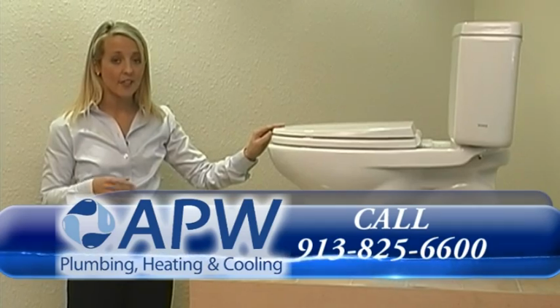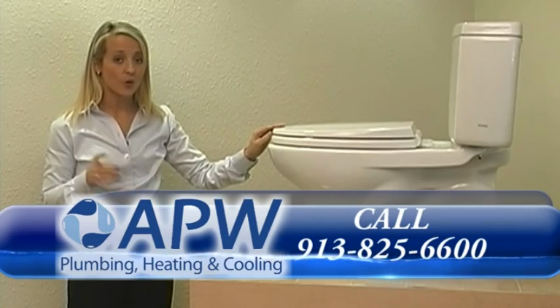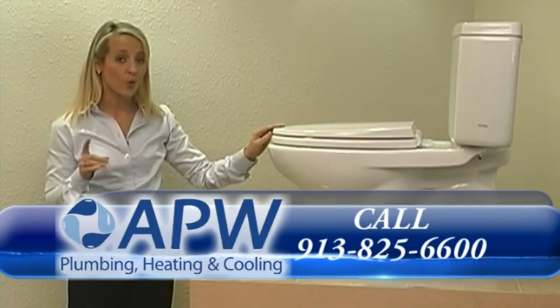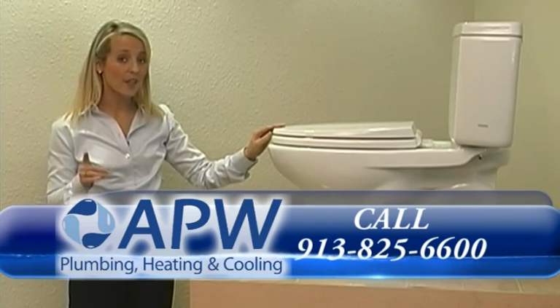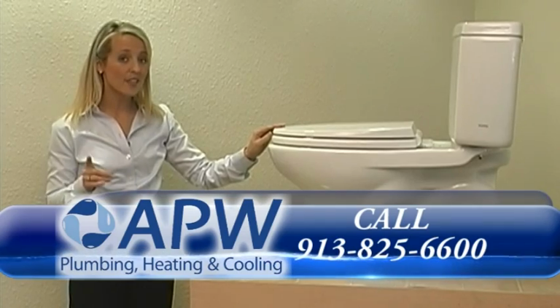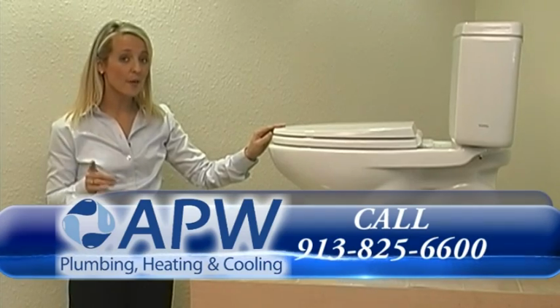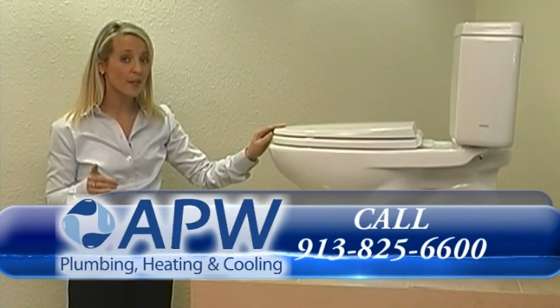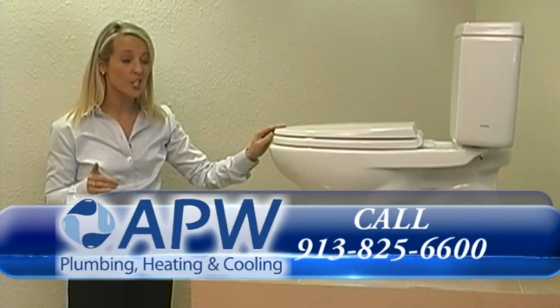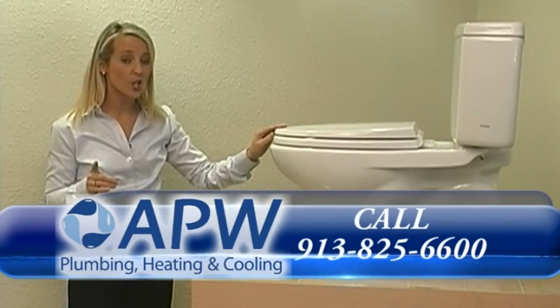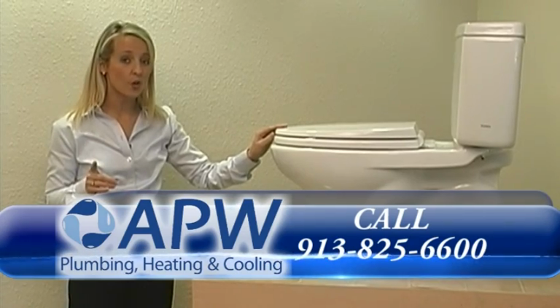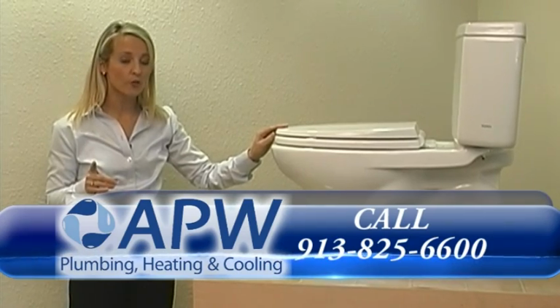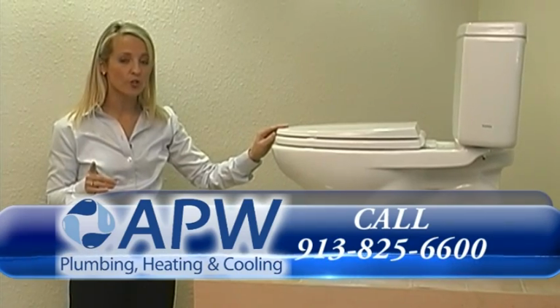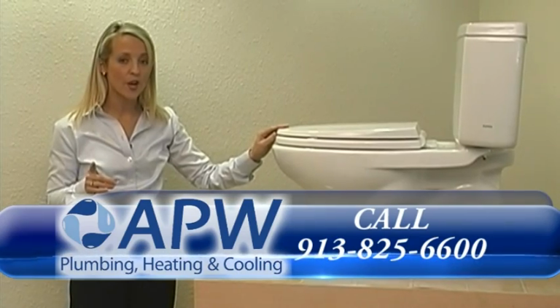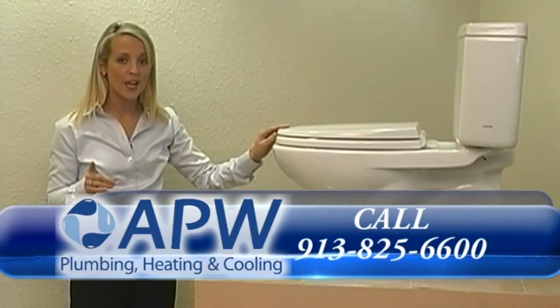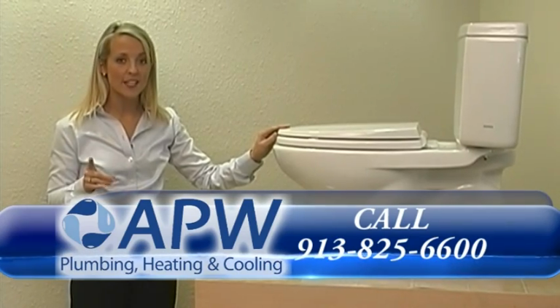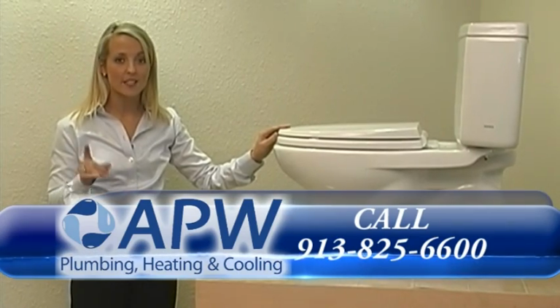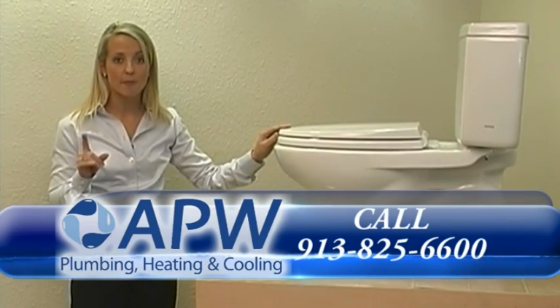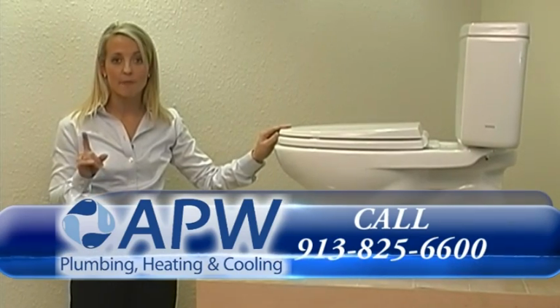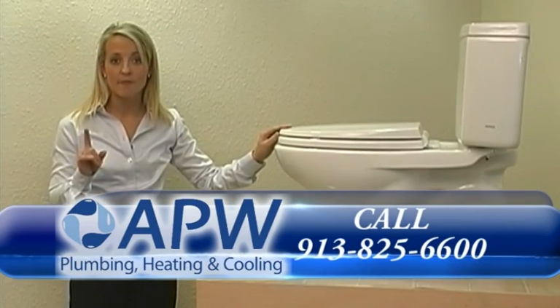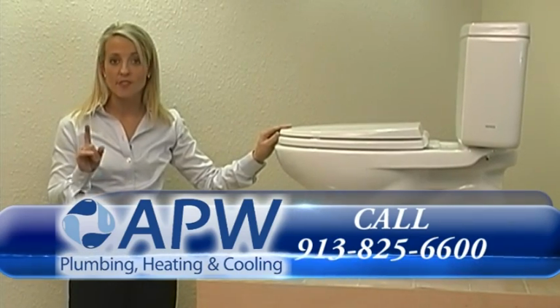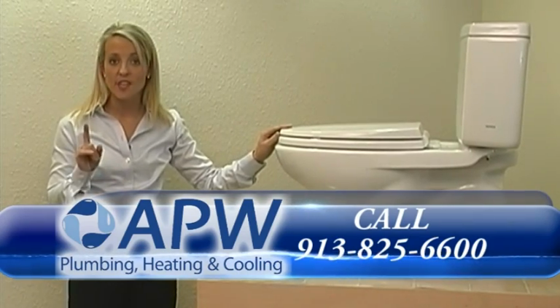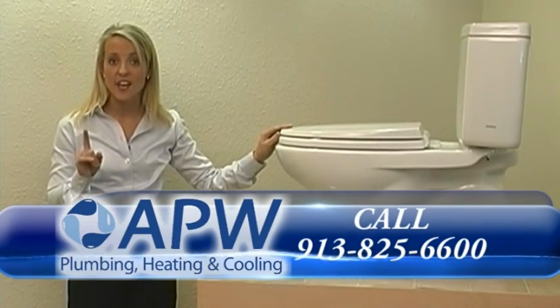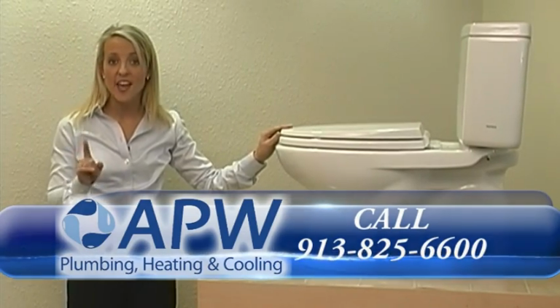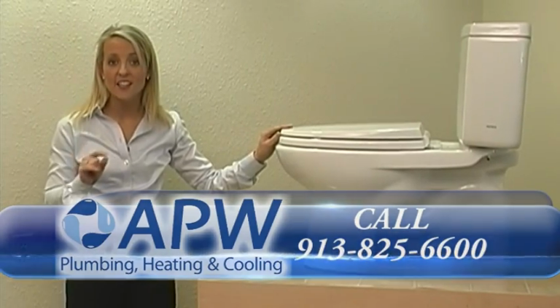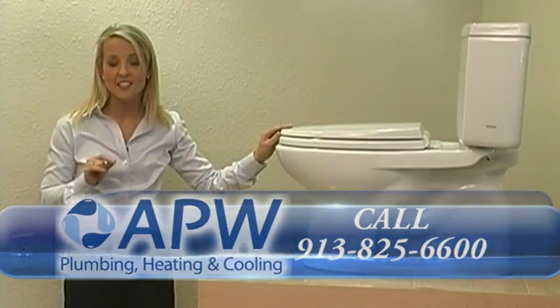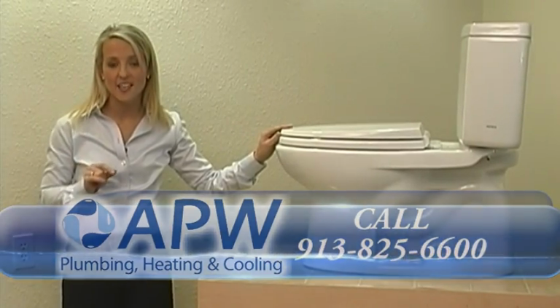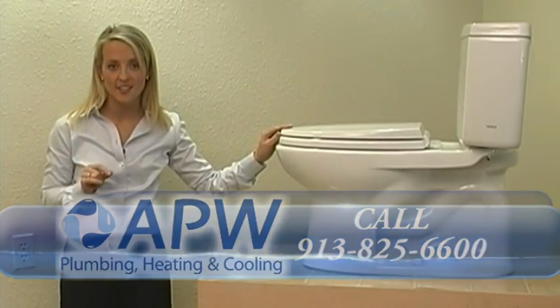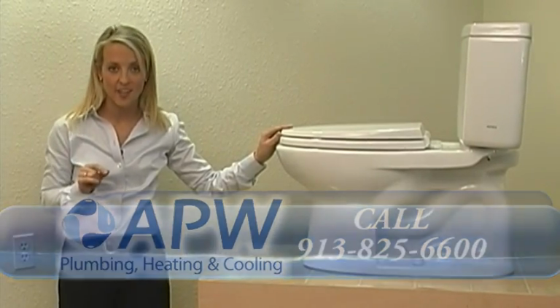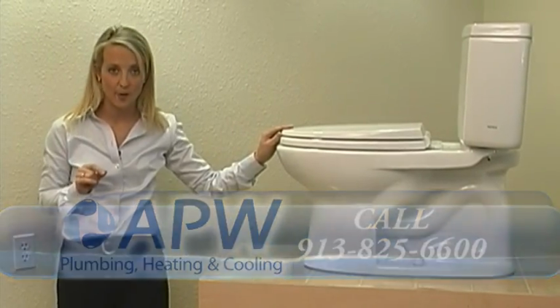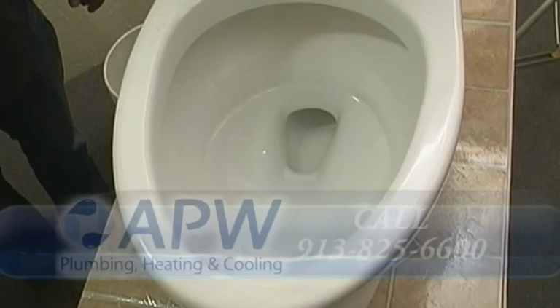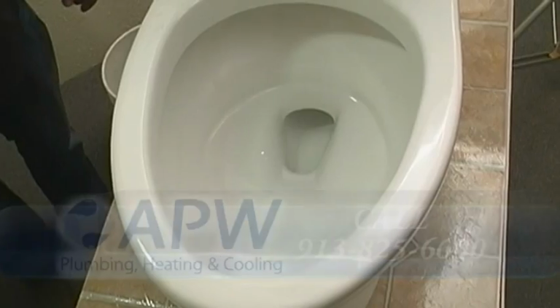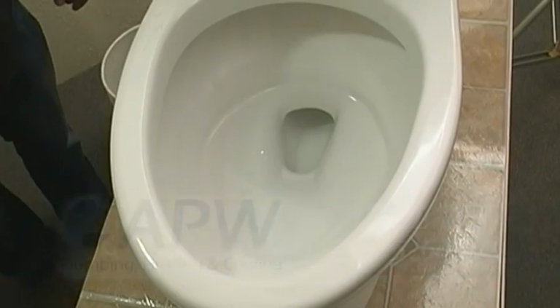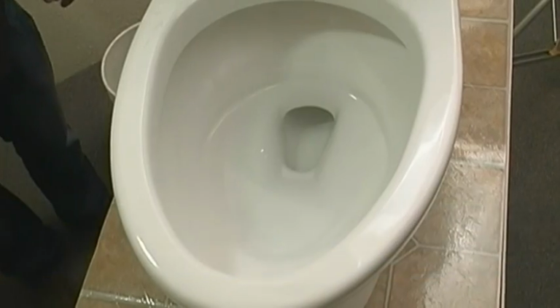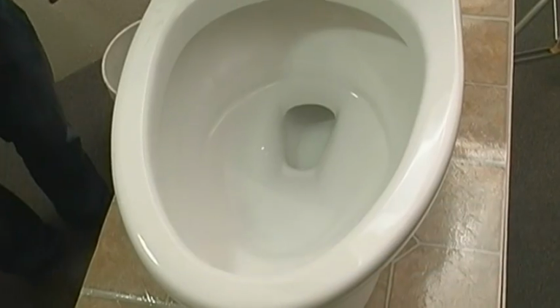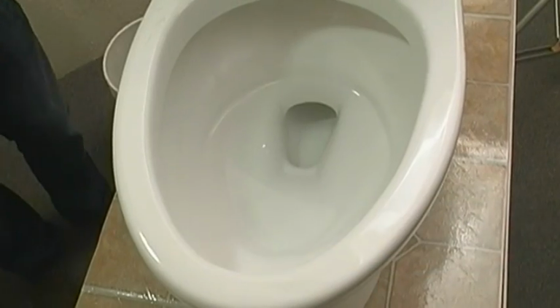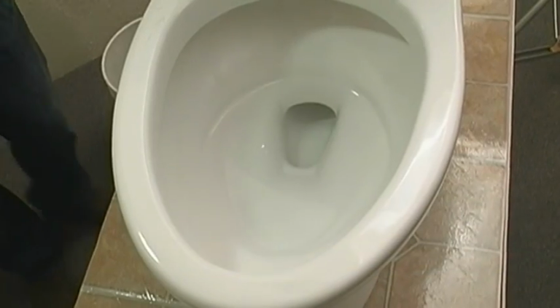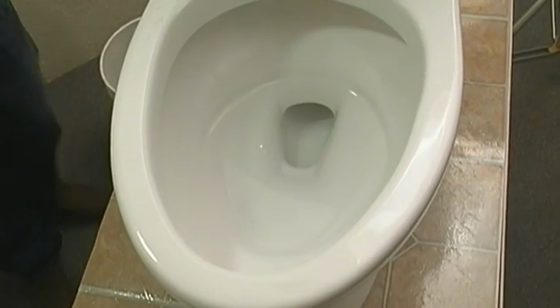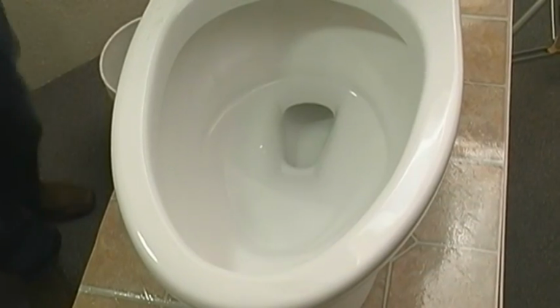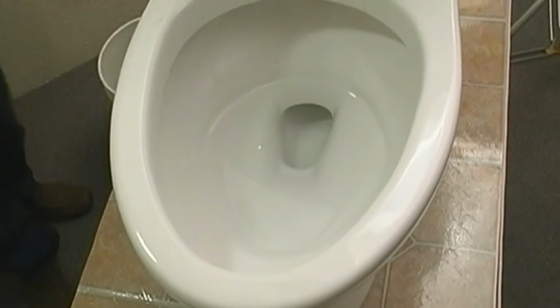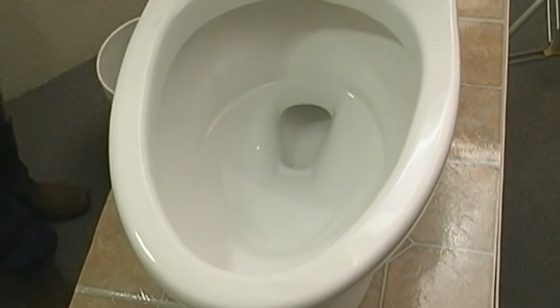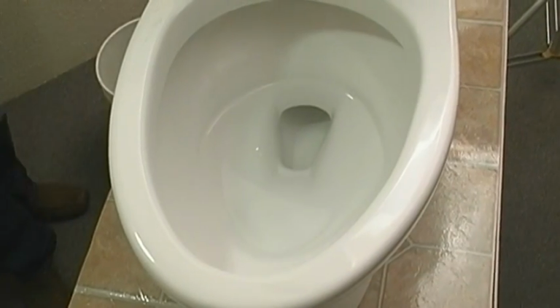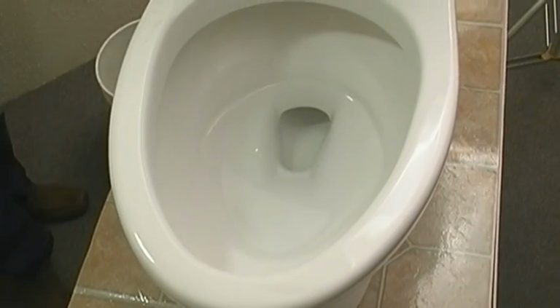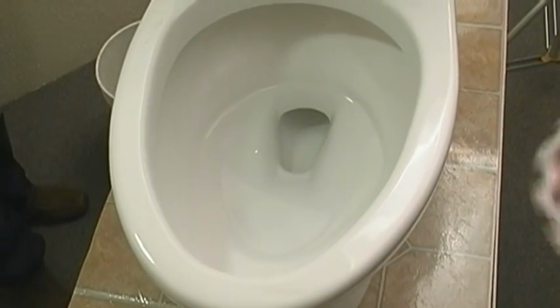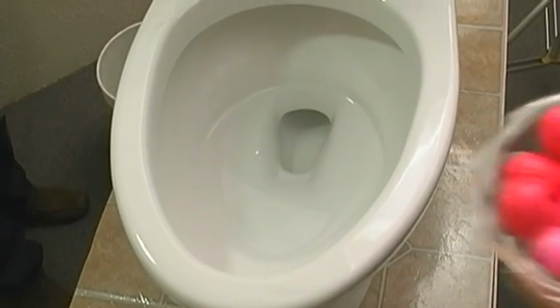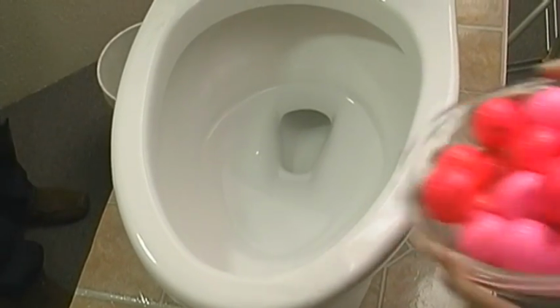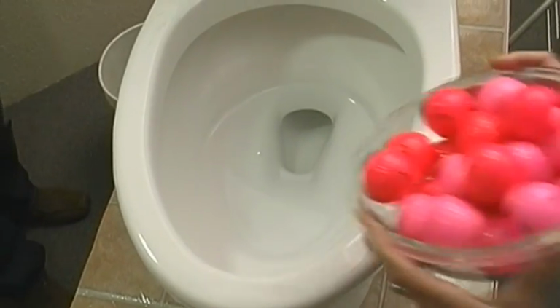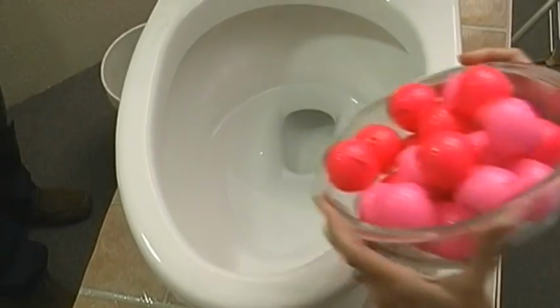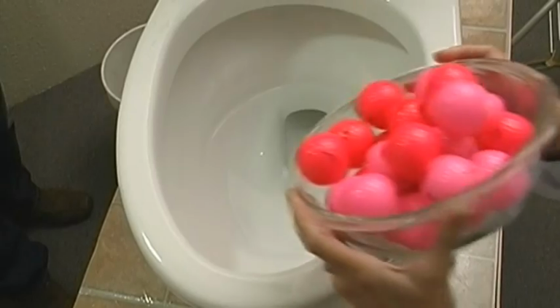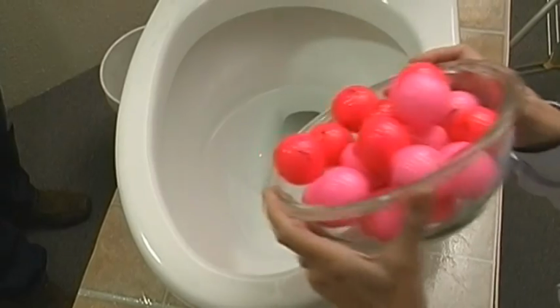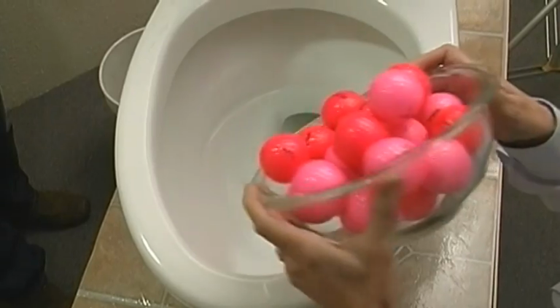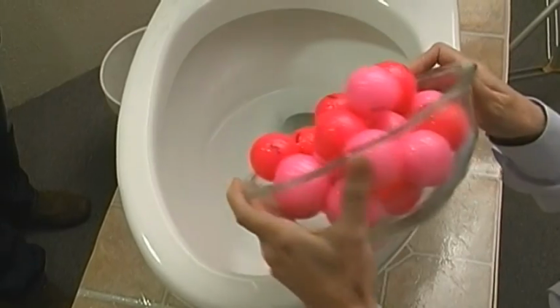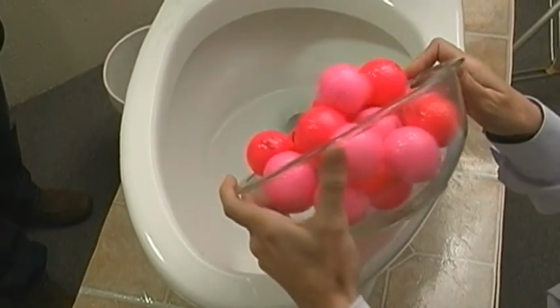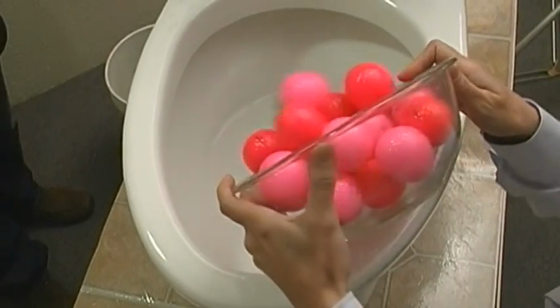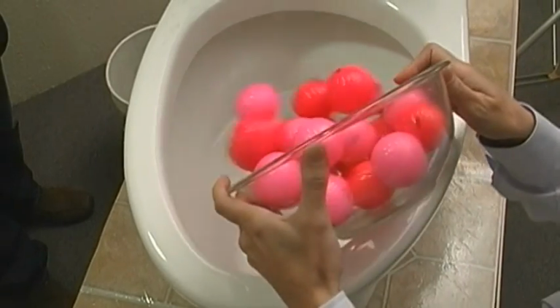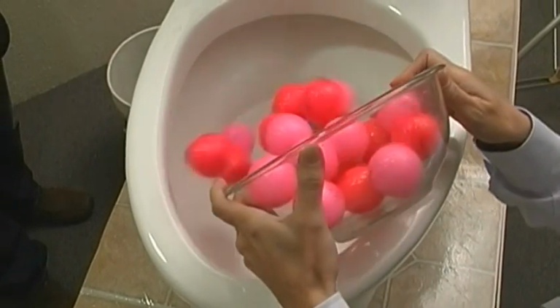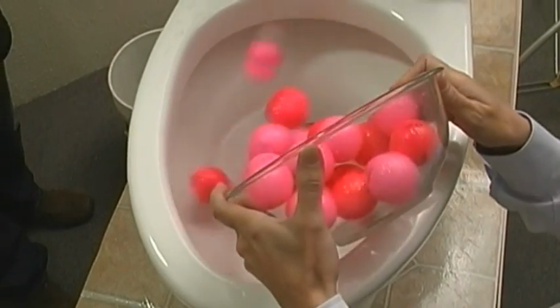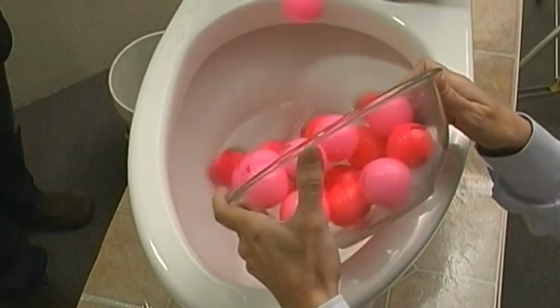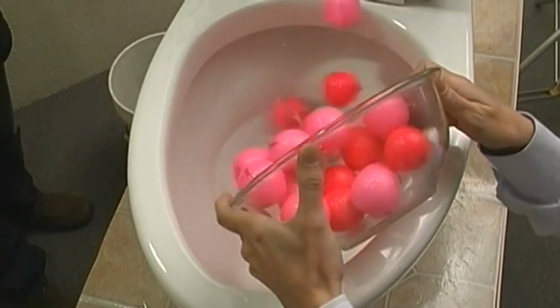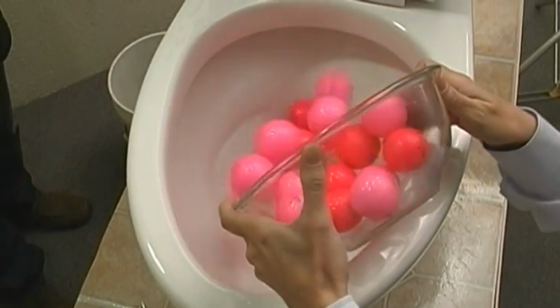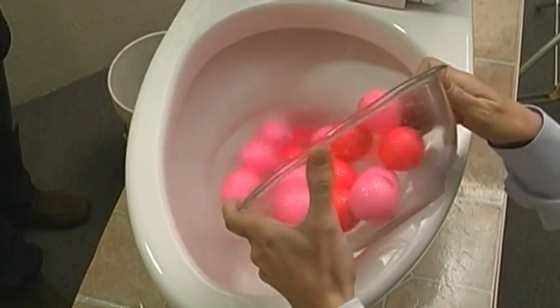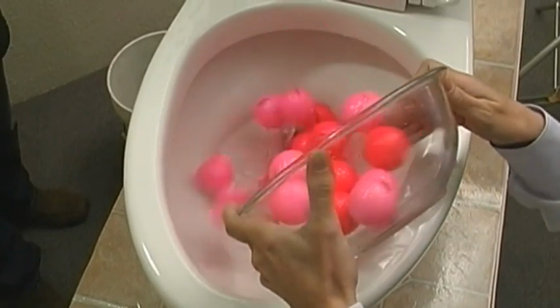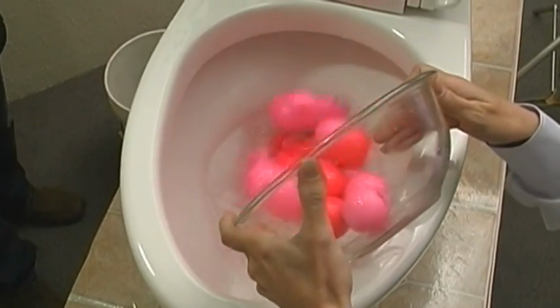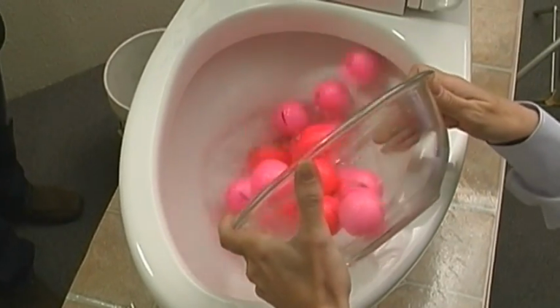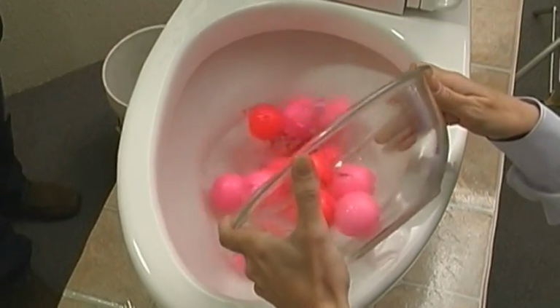The great thing about the Total Drake is what I really want to show you next — what it can actually flush.